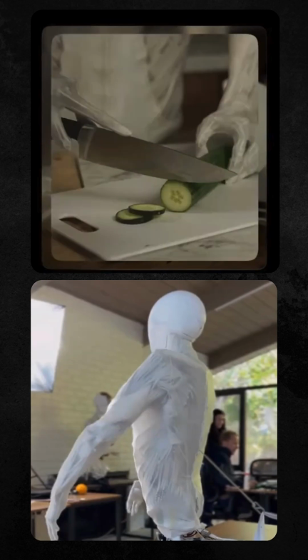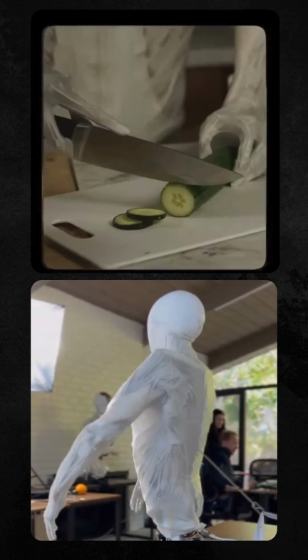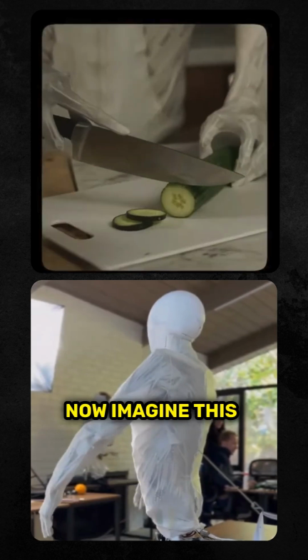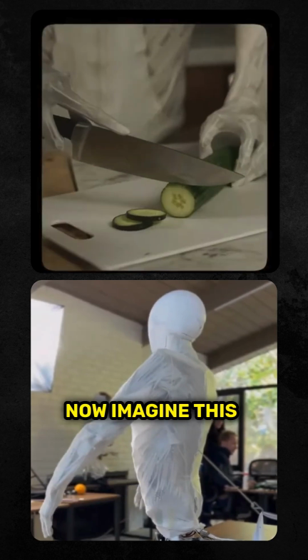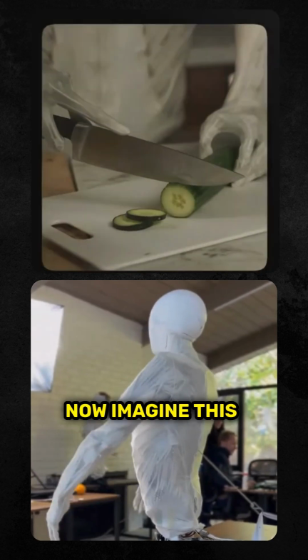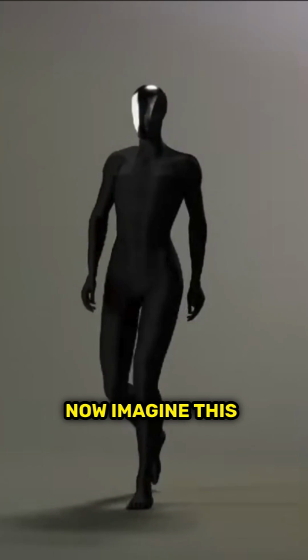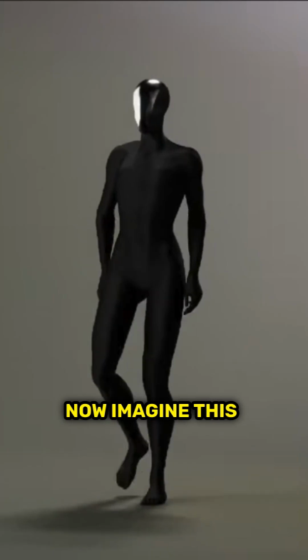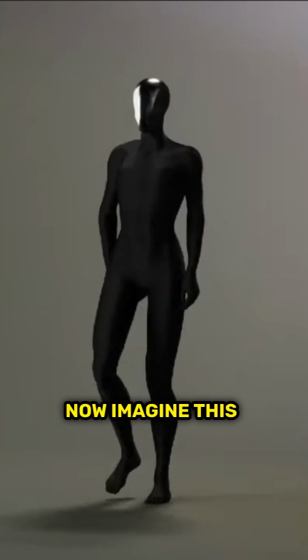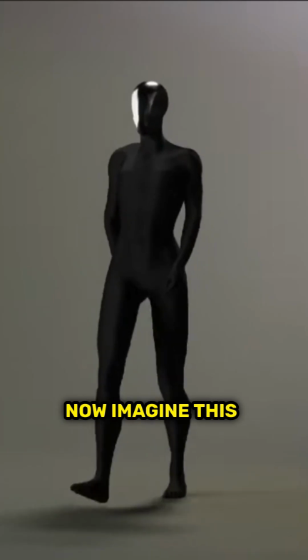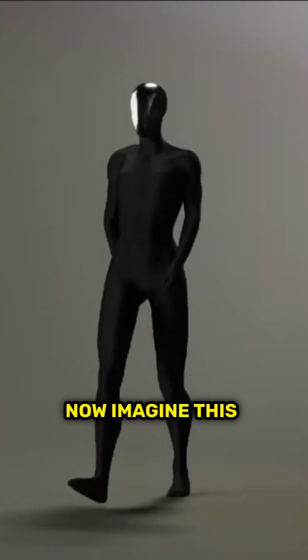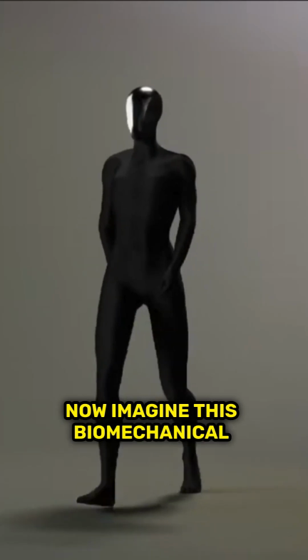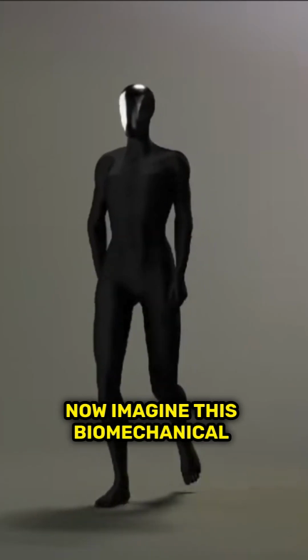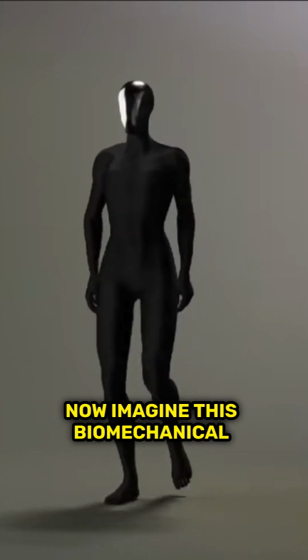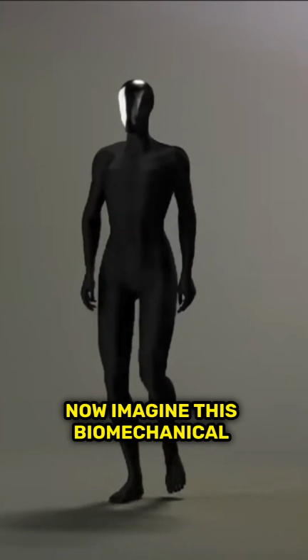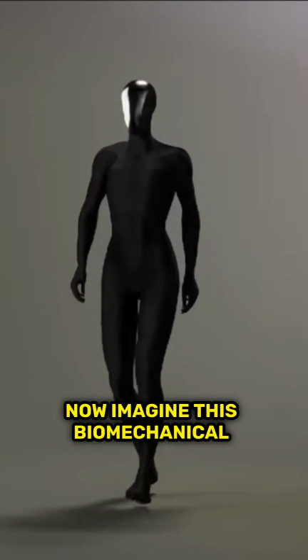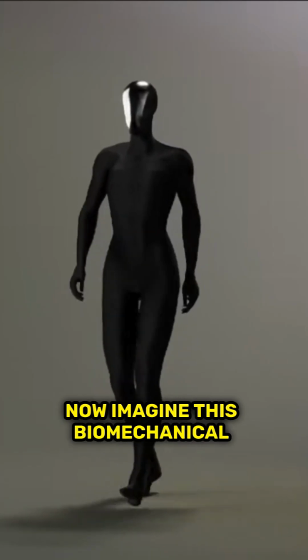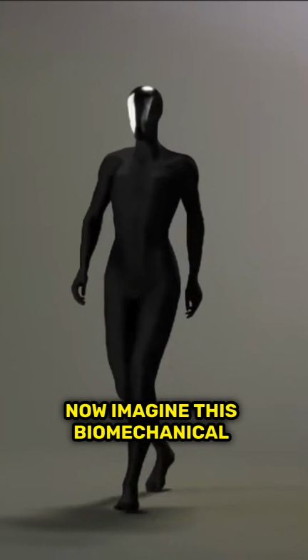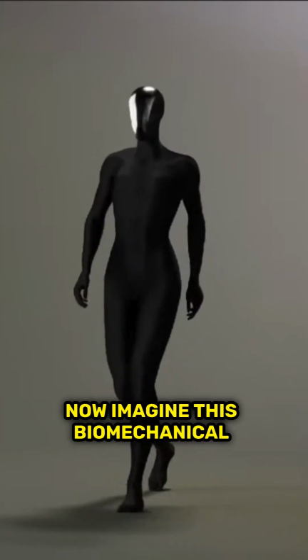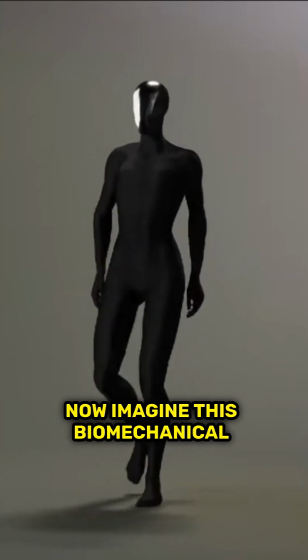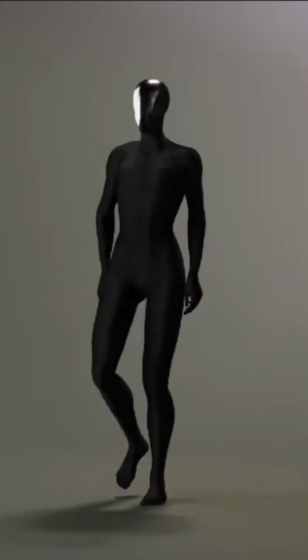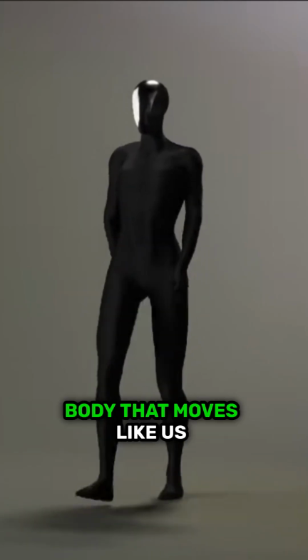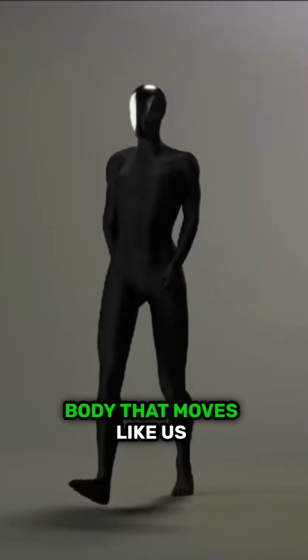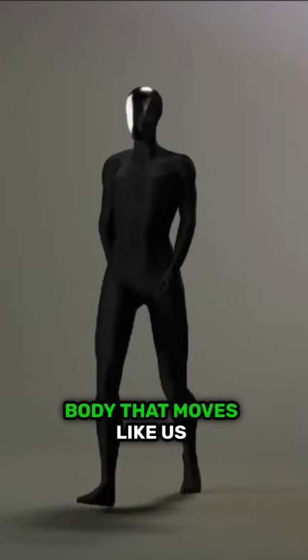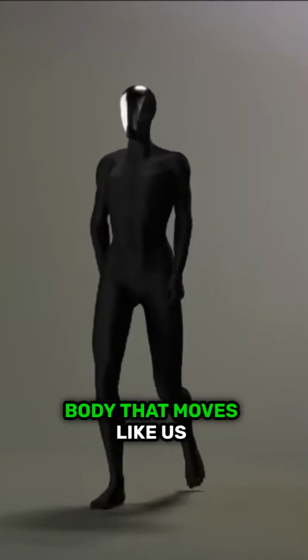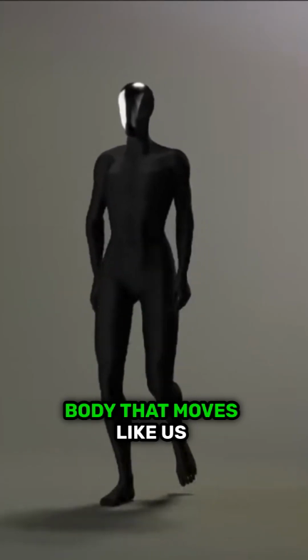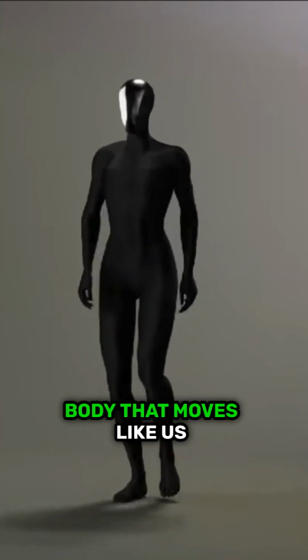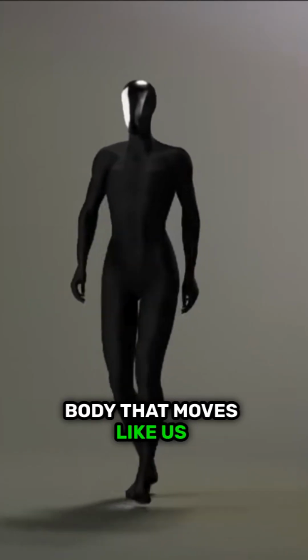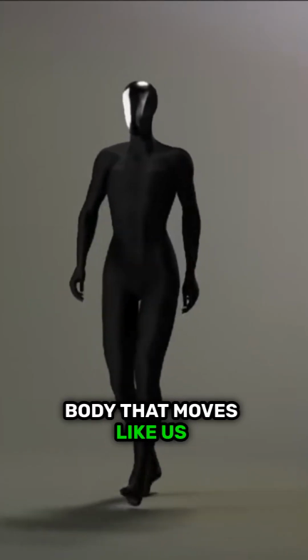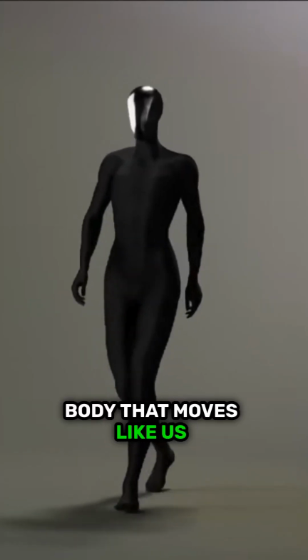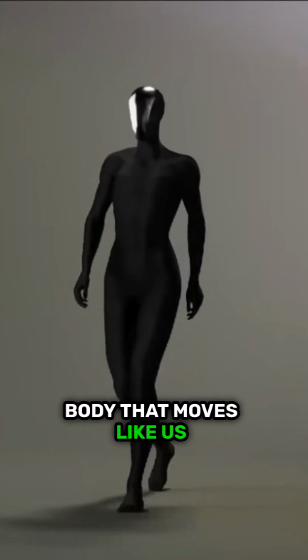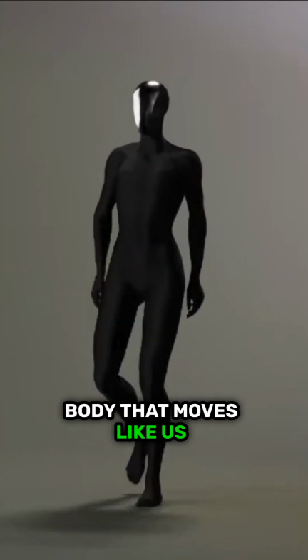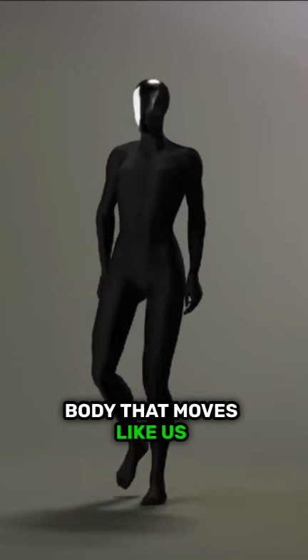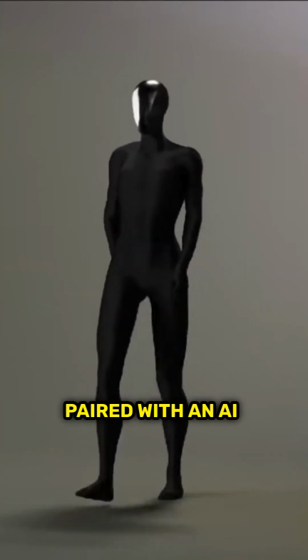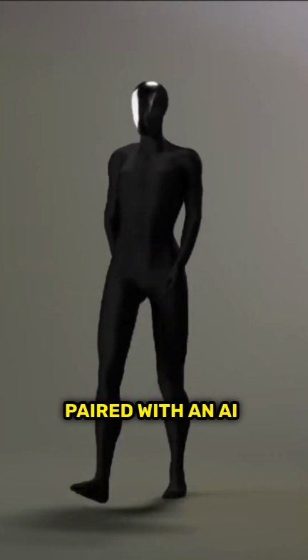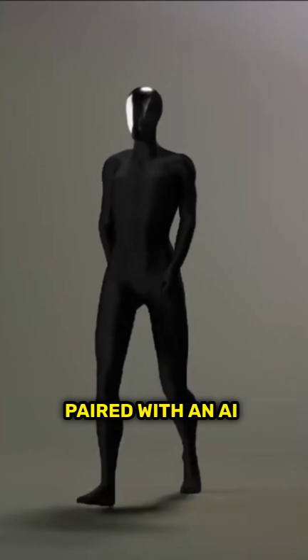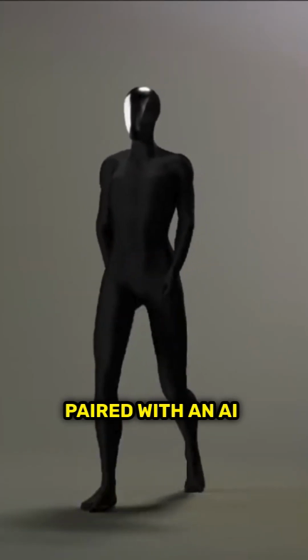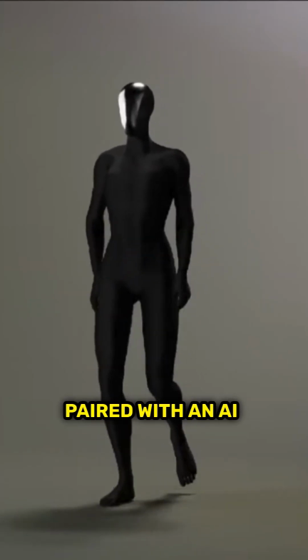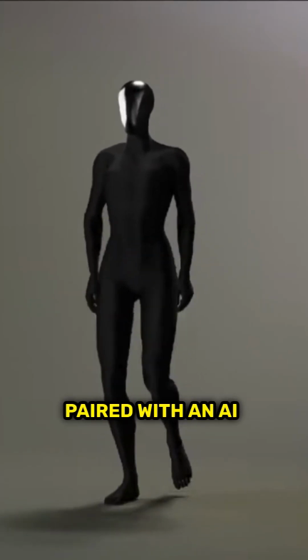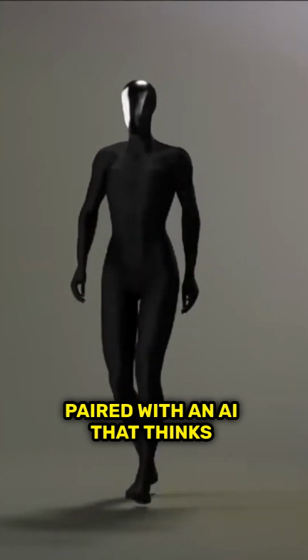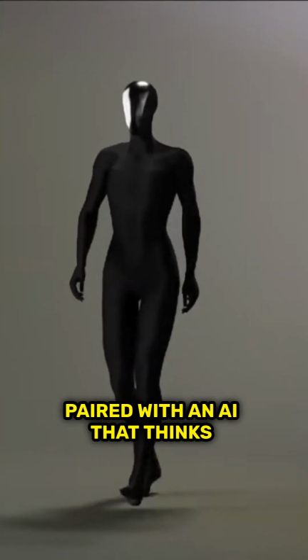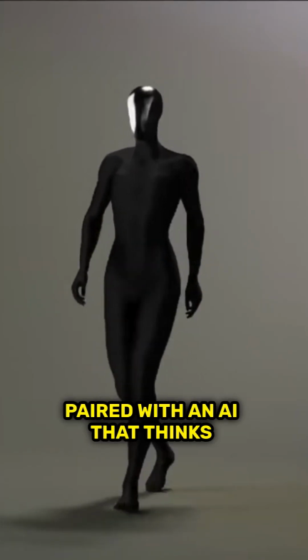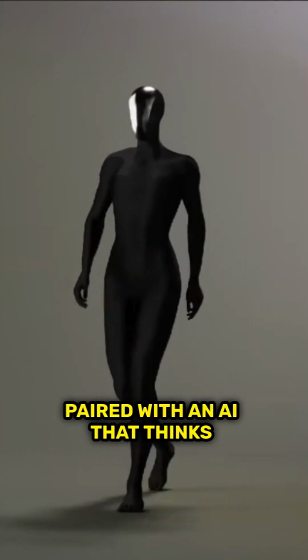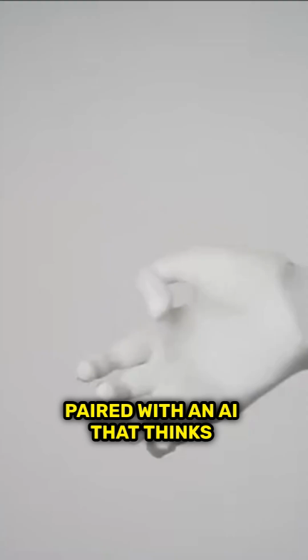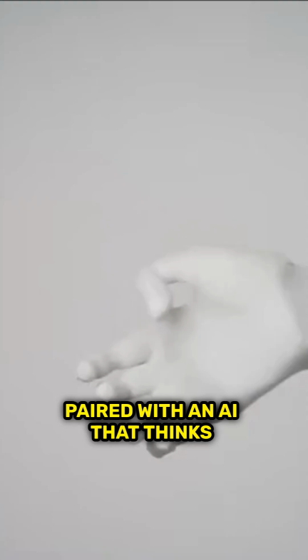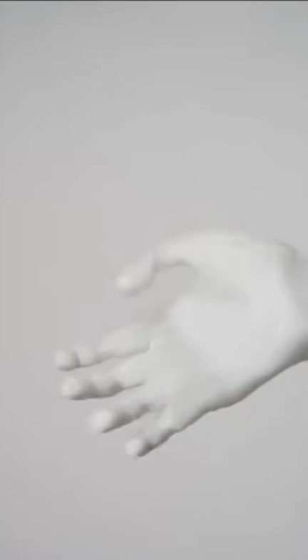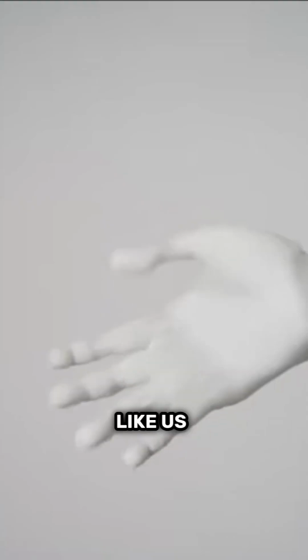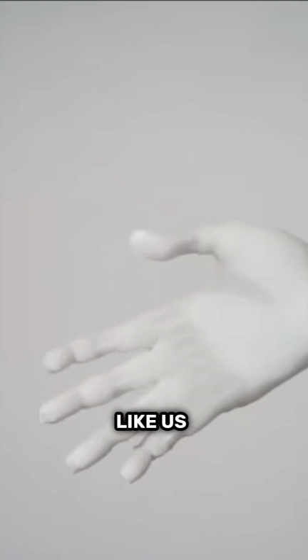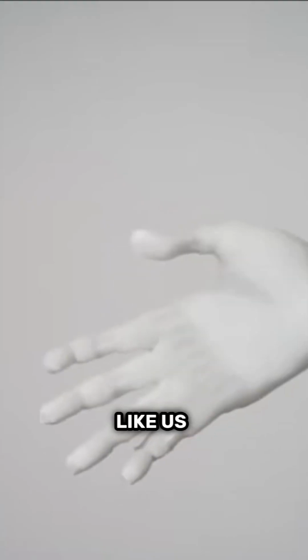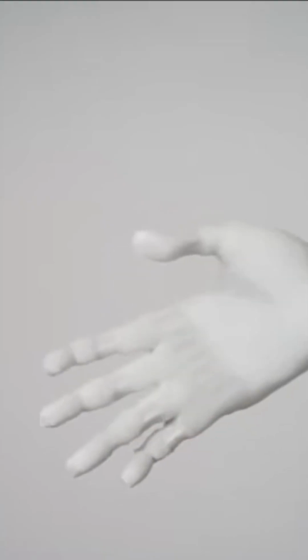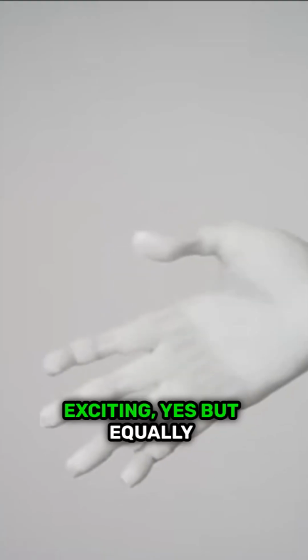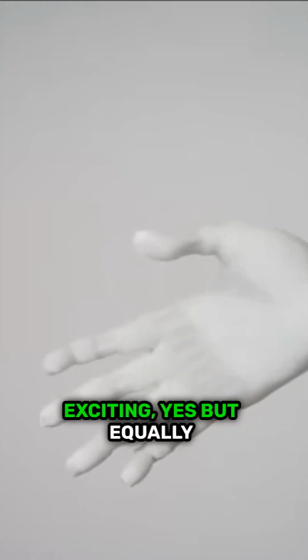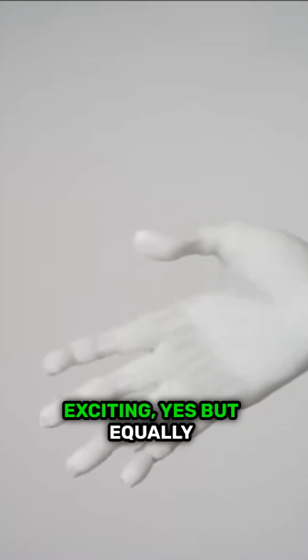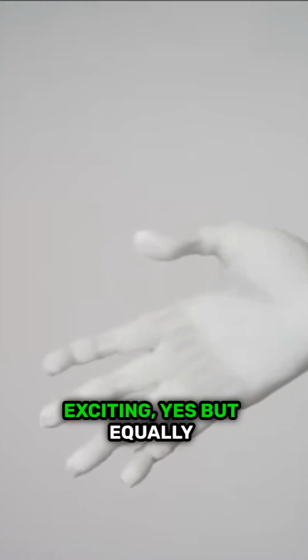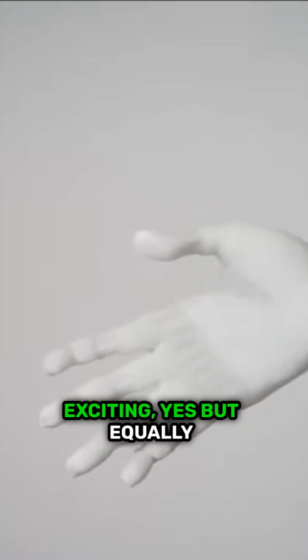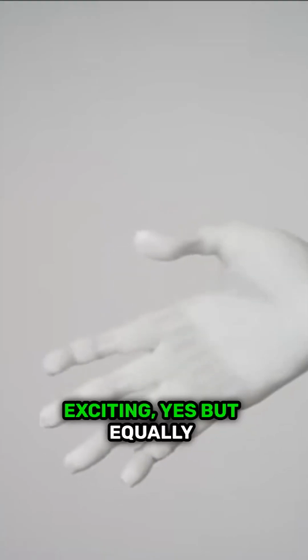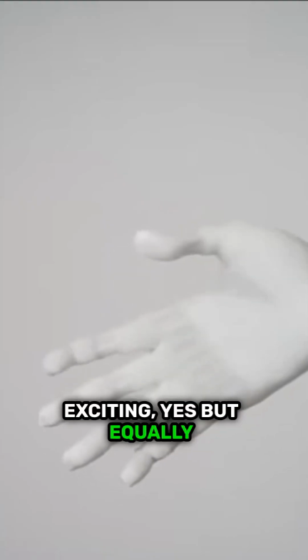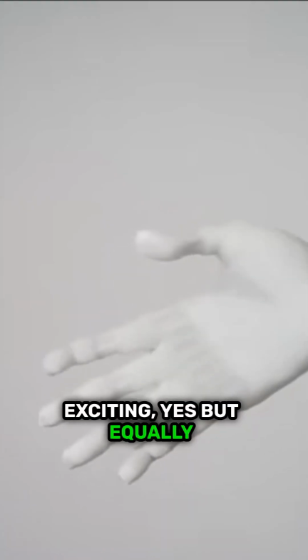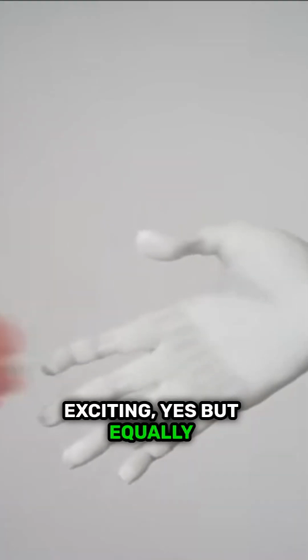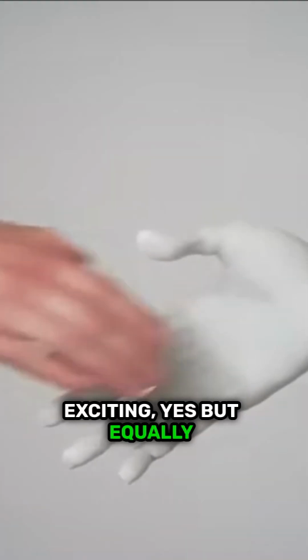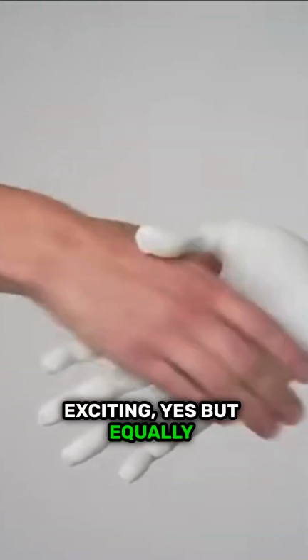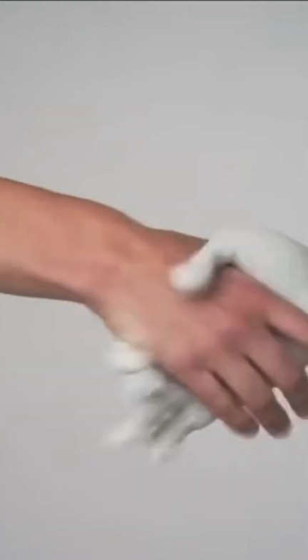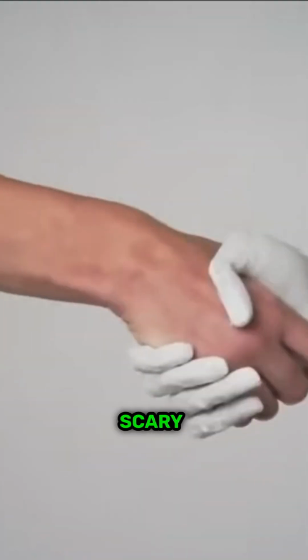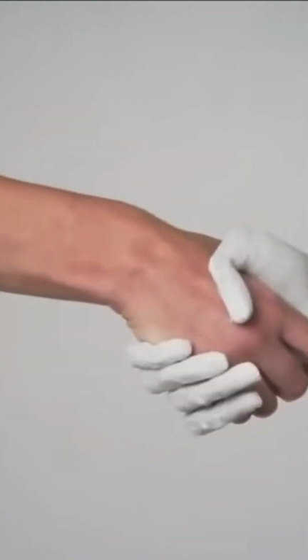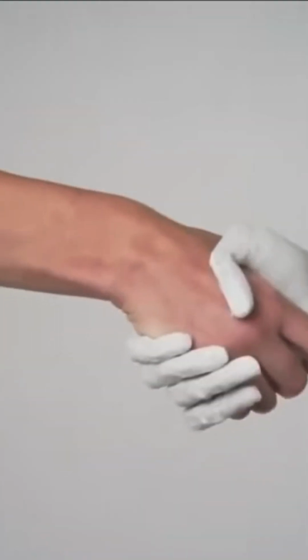Now imagine this biomechanical body that moves like us paired with an AI that thinks like us. Exciting, yes — but equally scary.